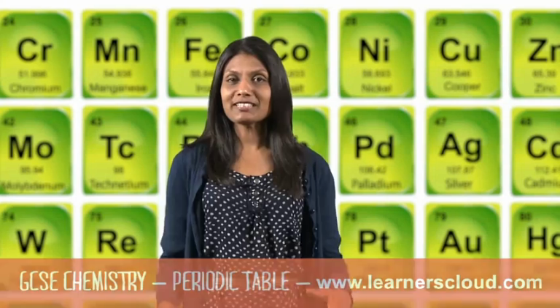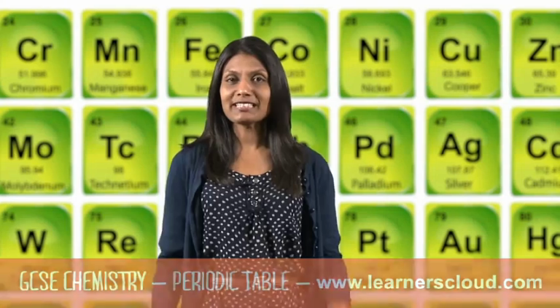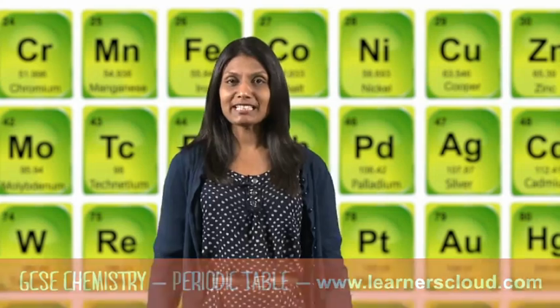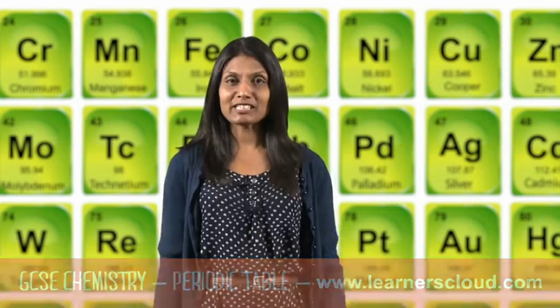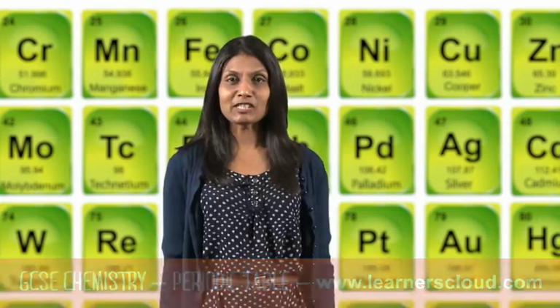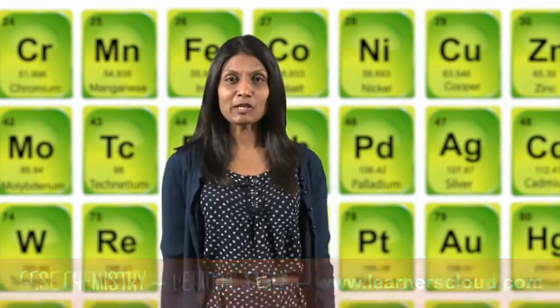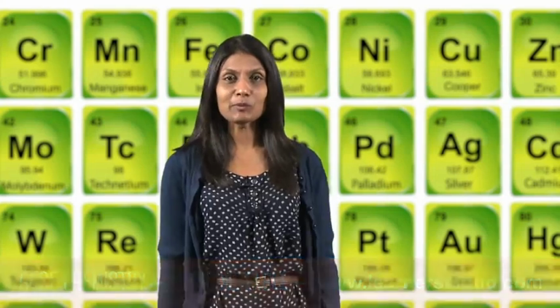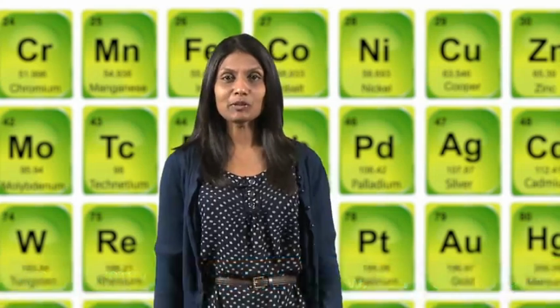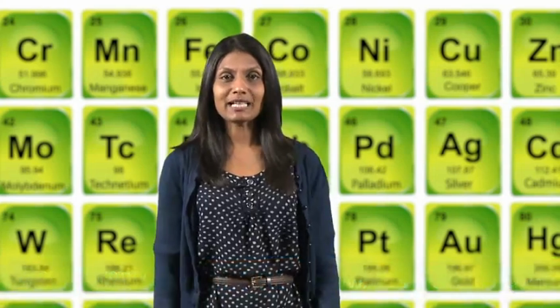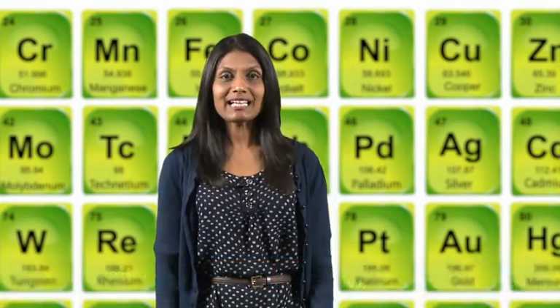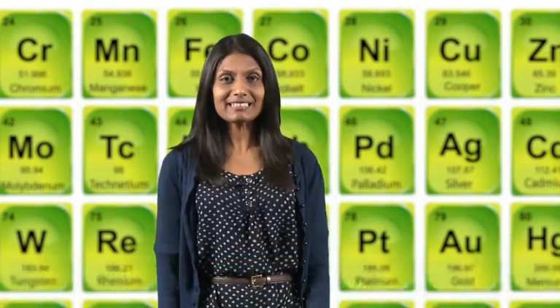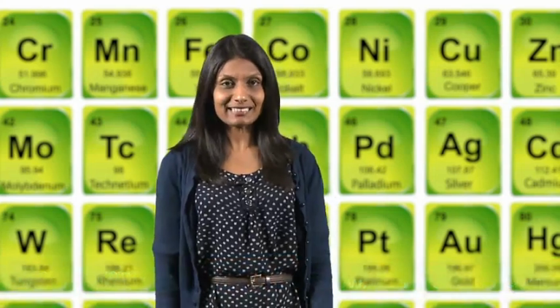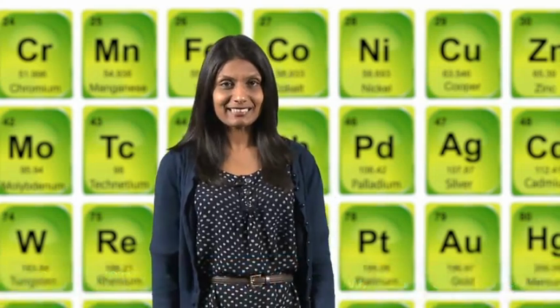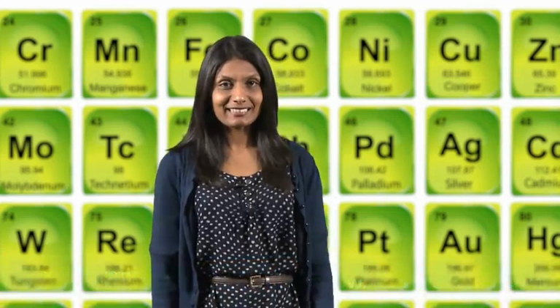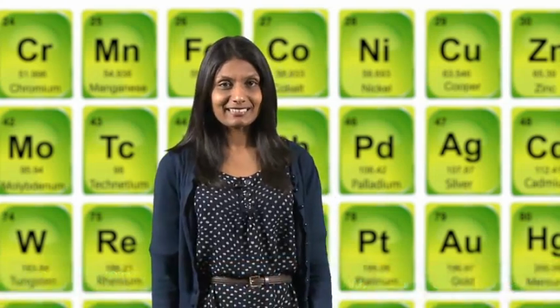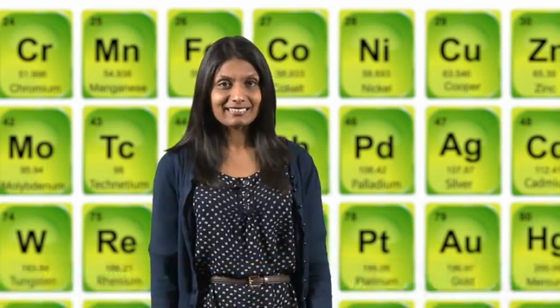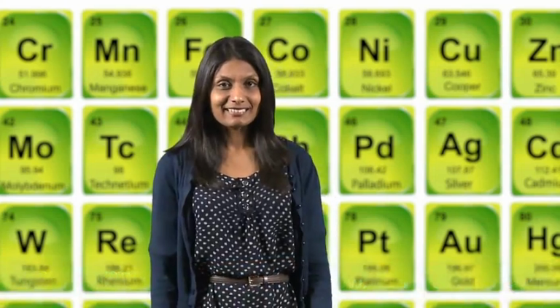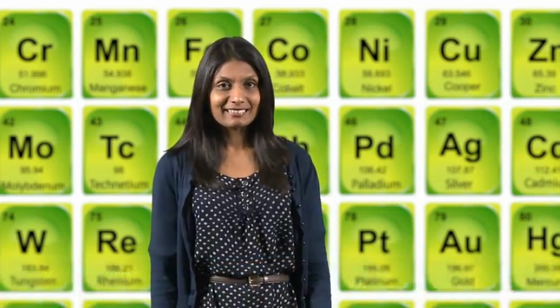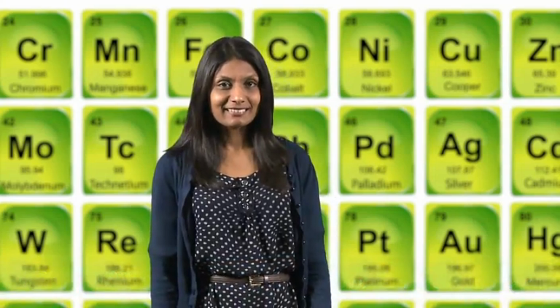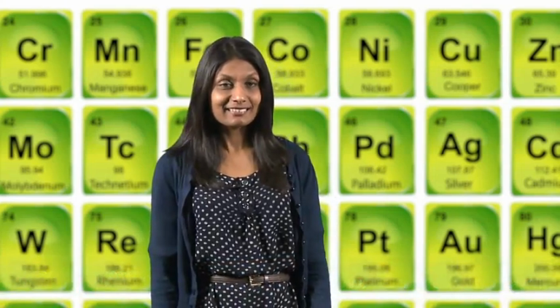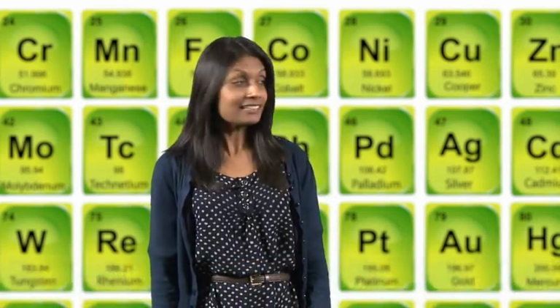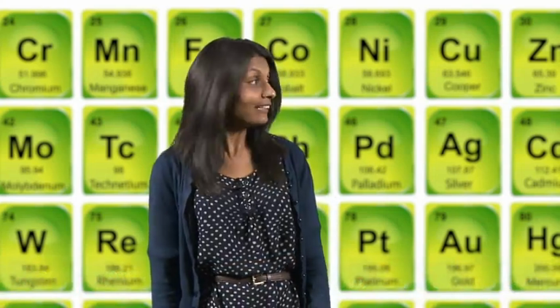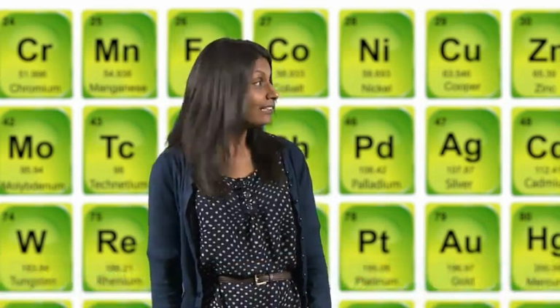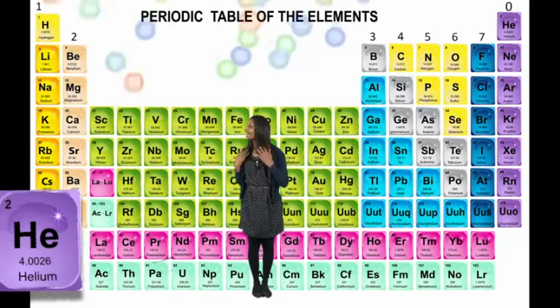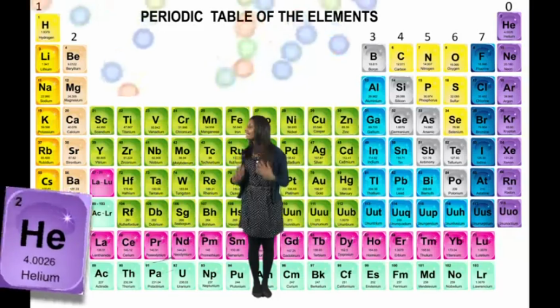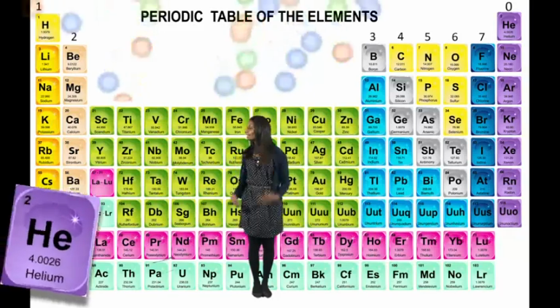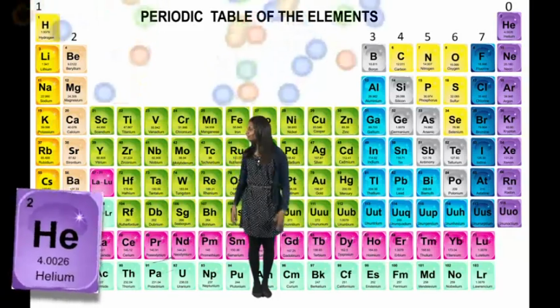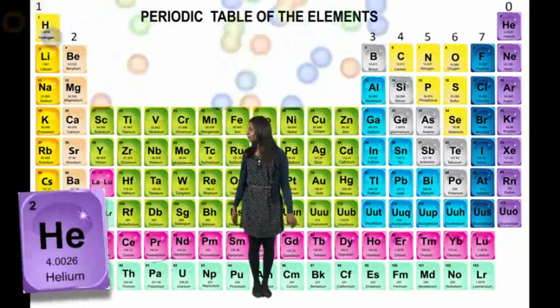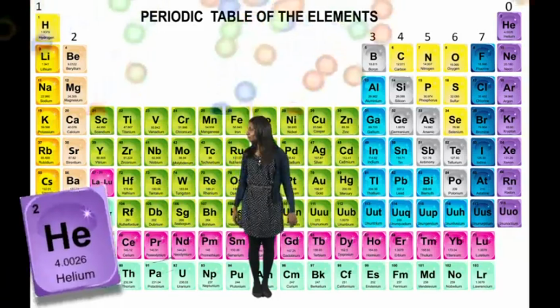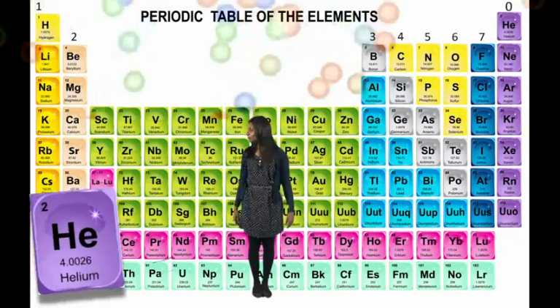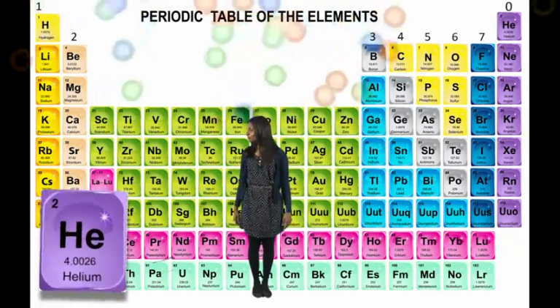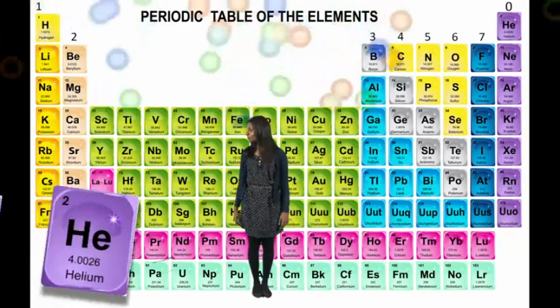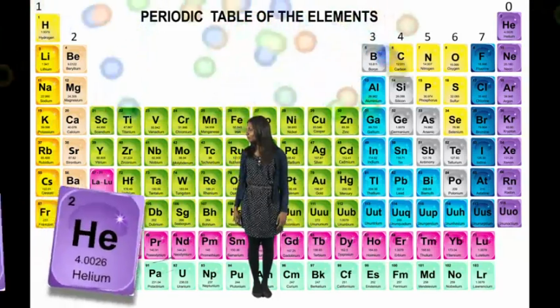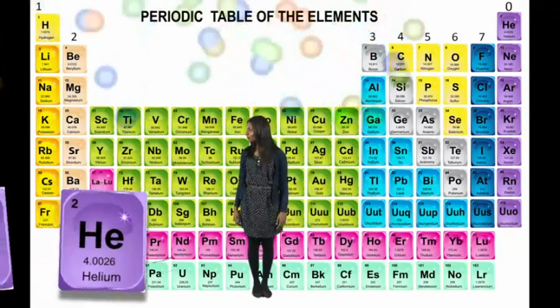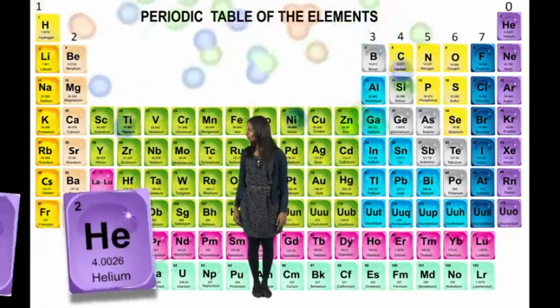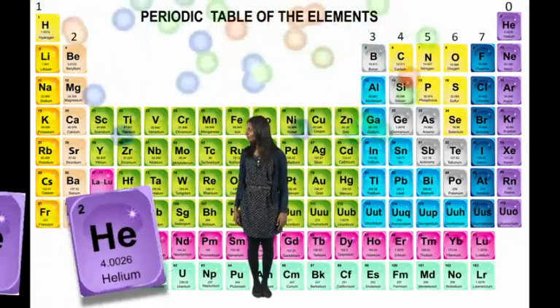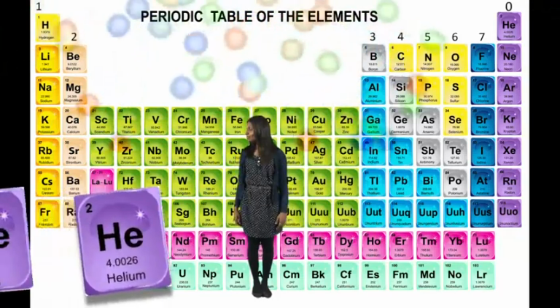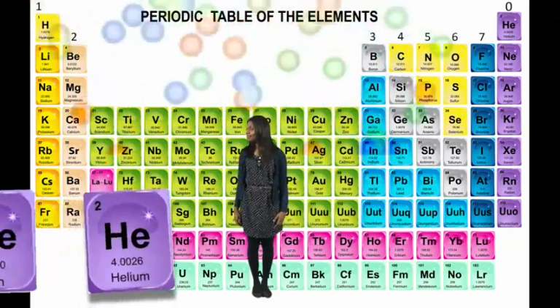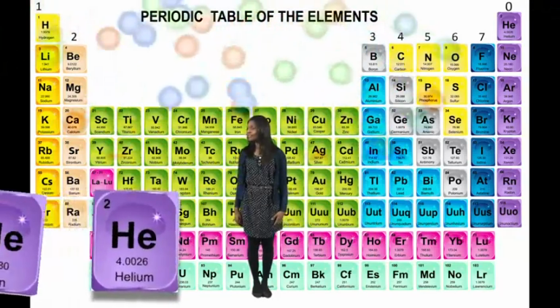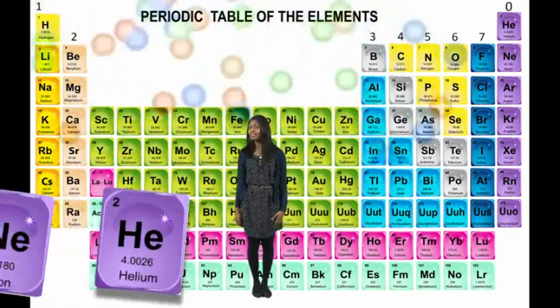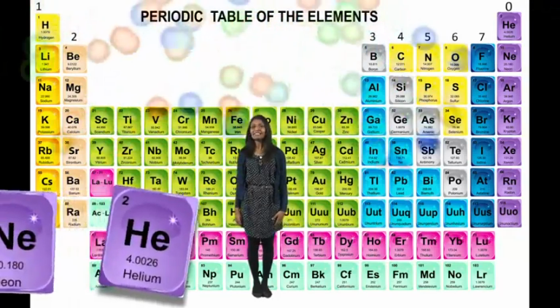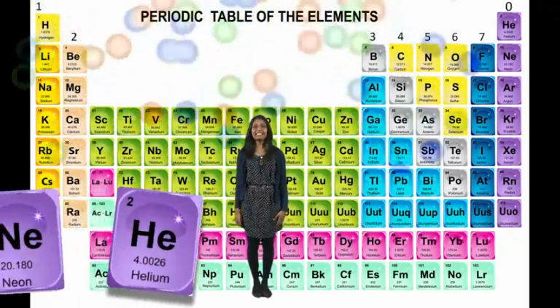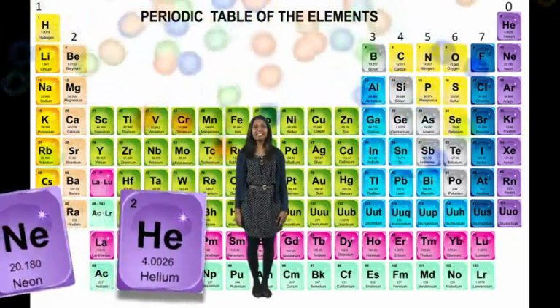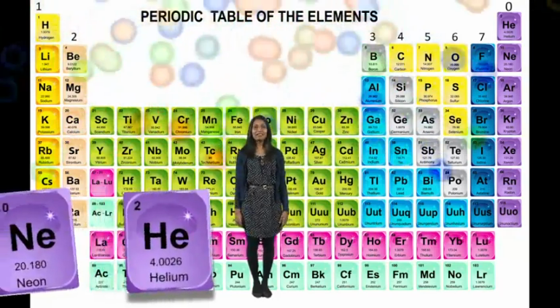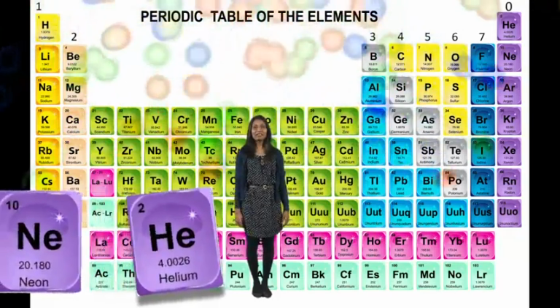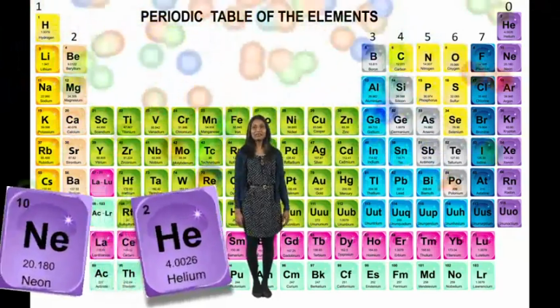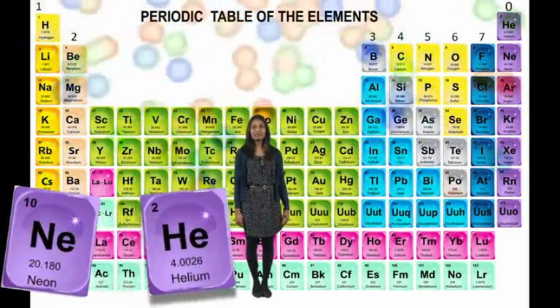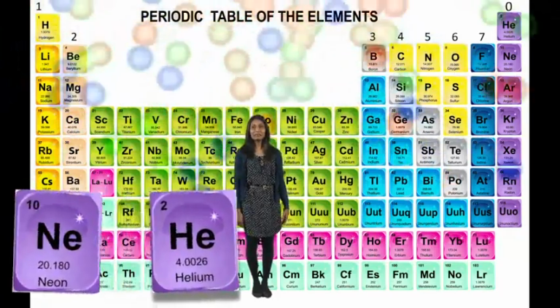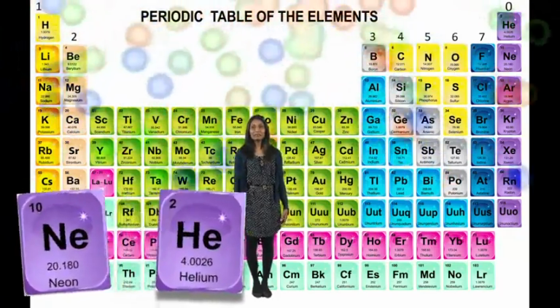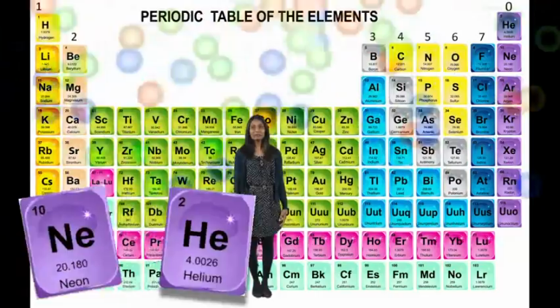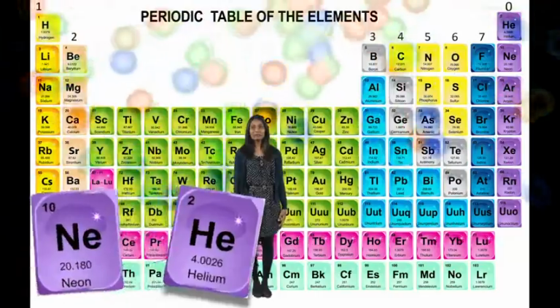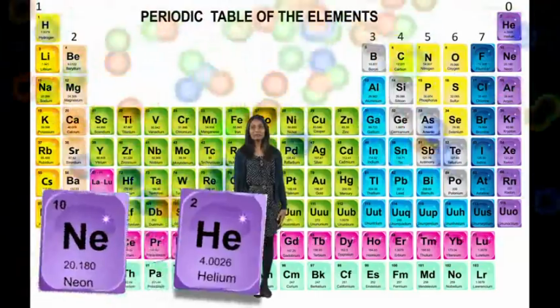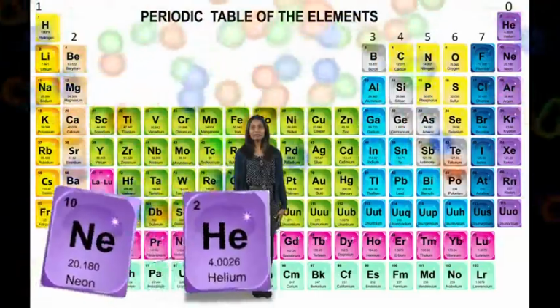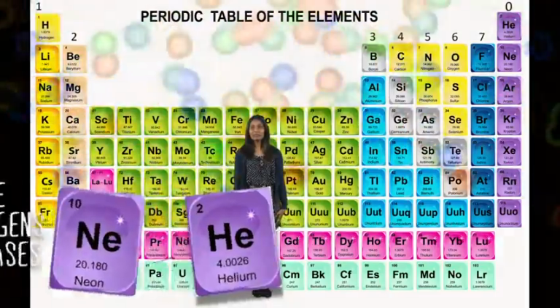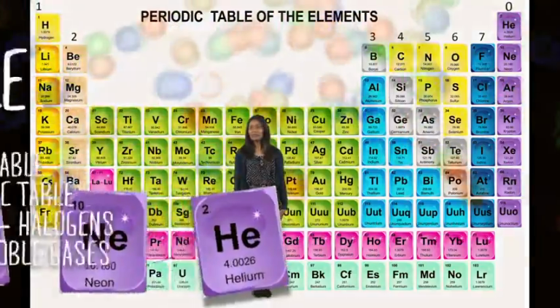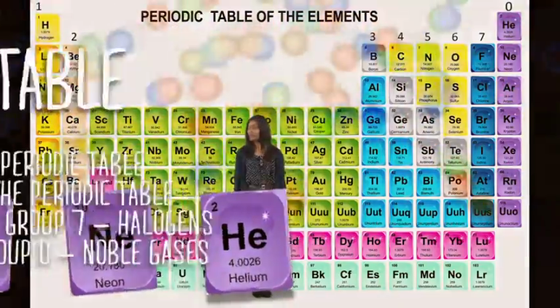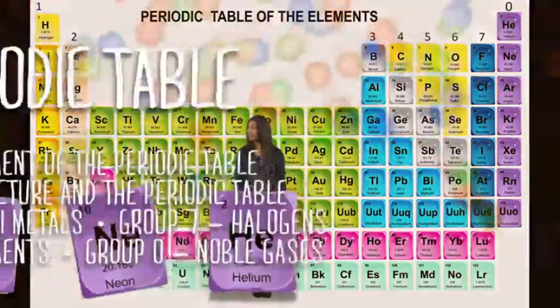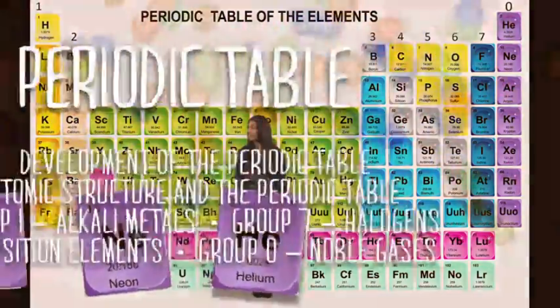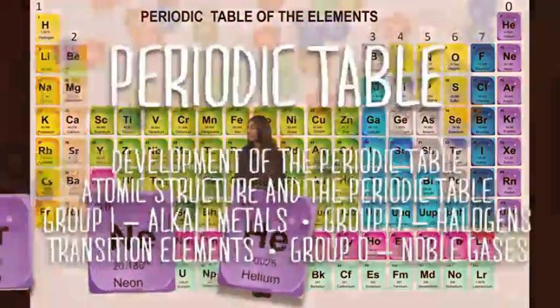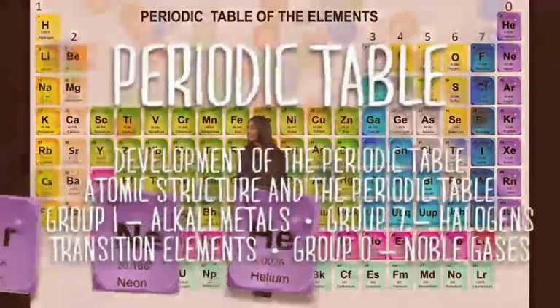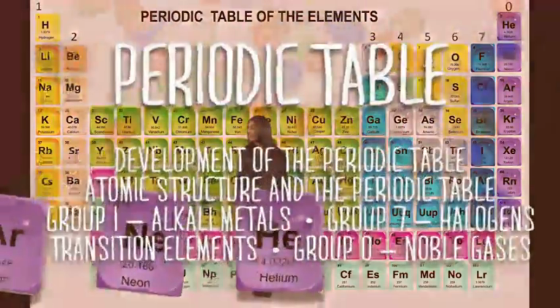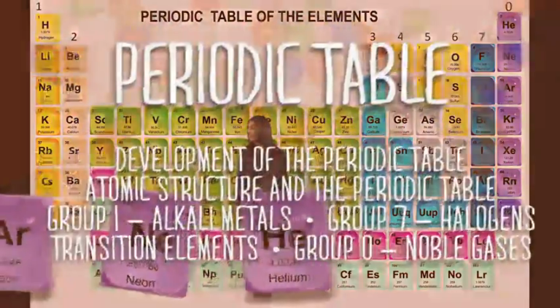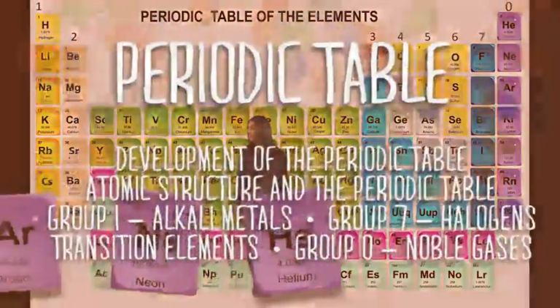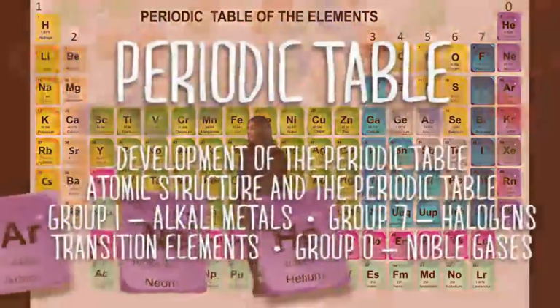The six noble gases: Helium, Neon, Argon.